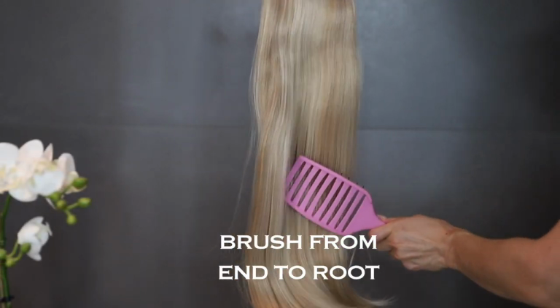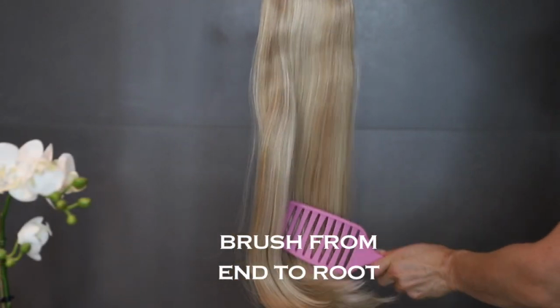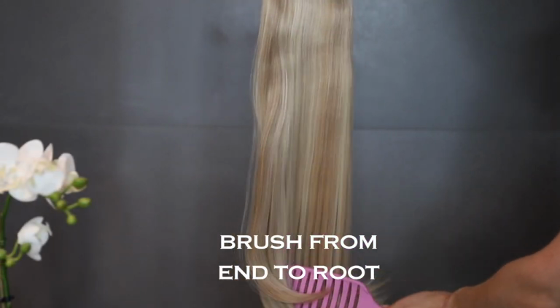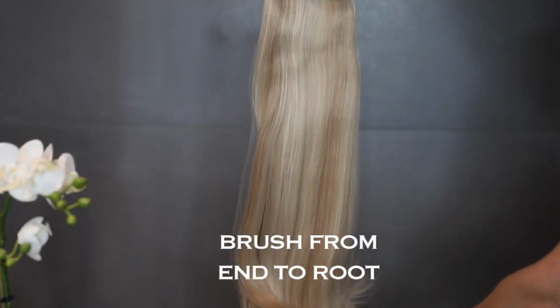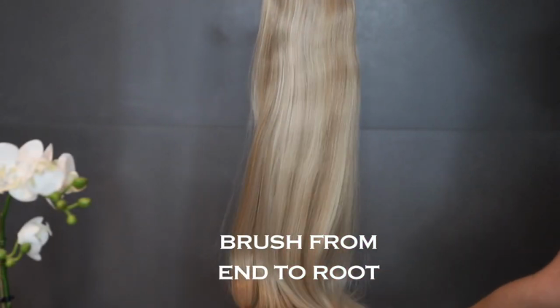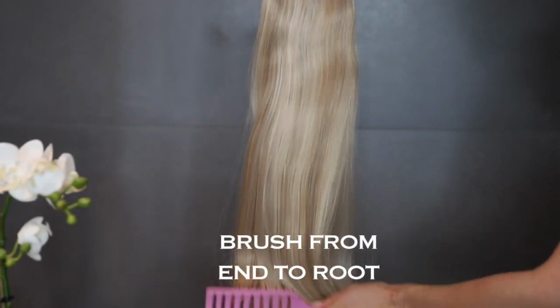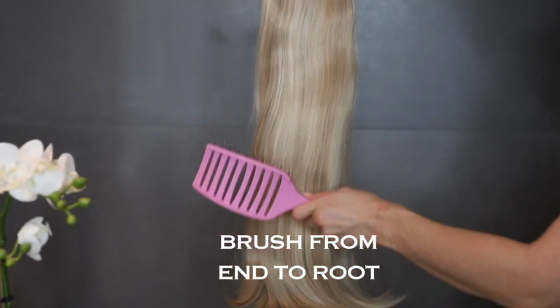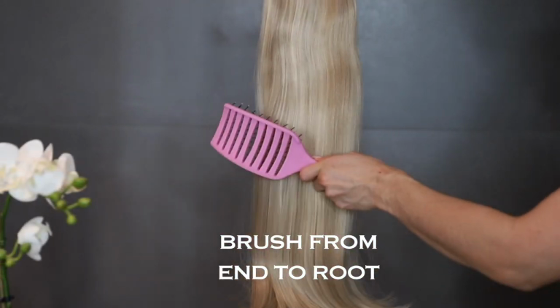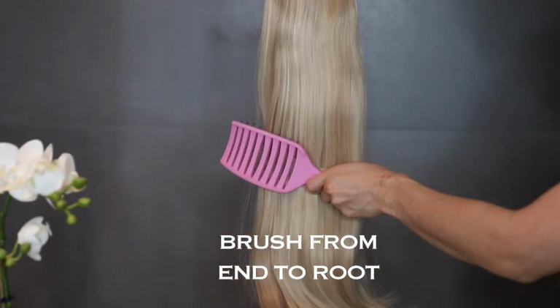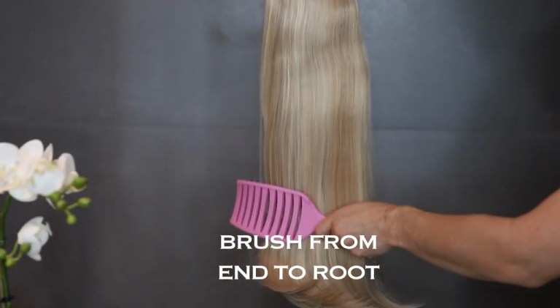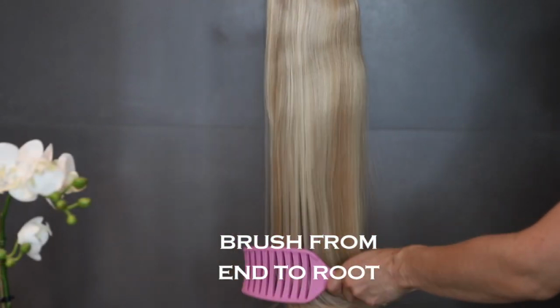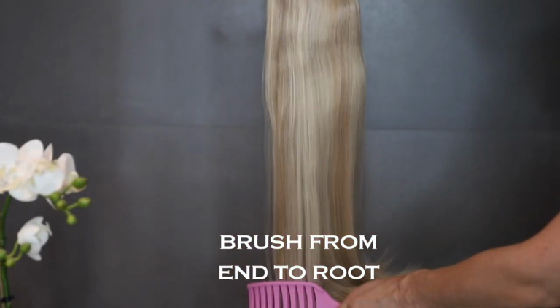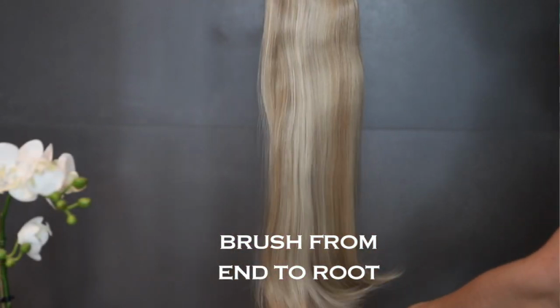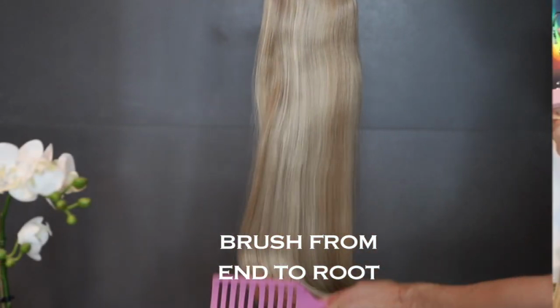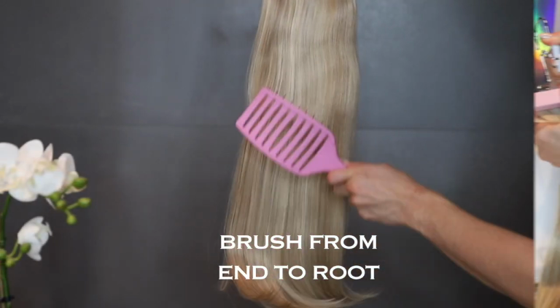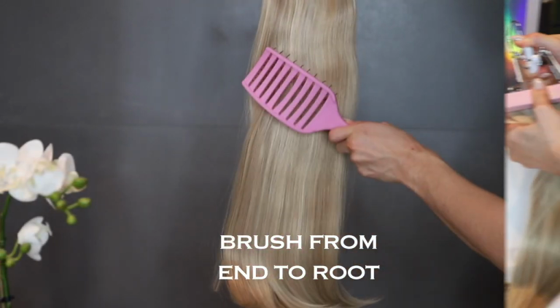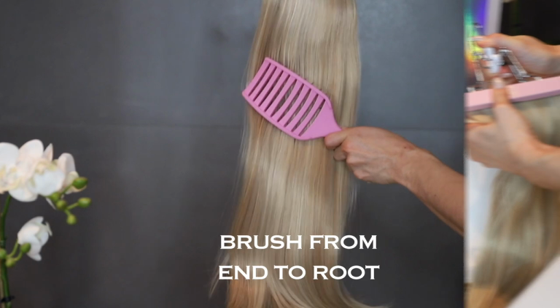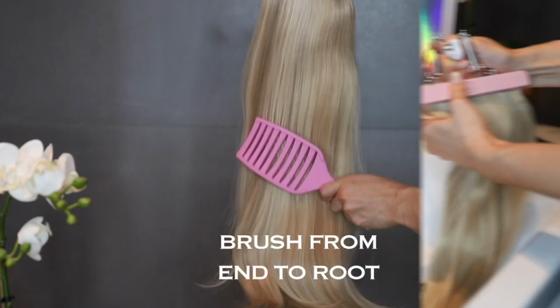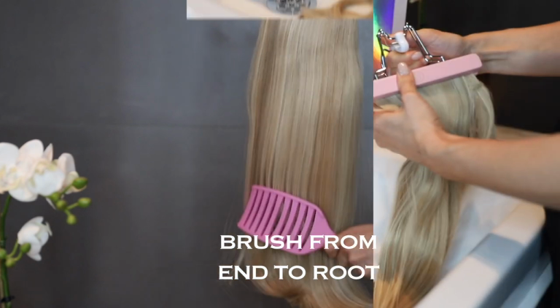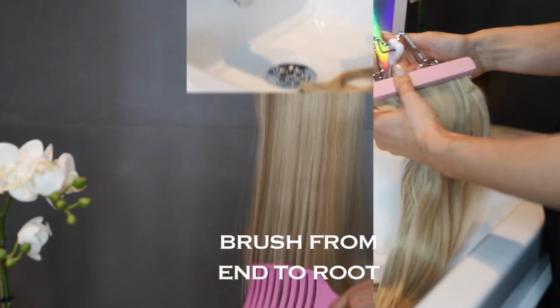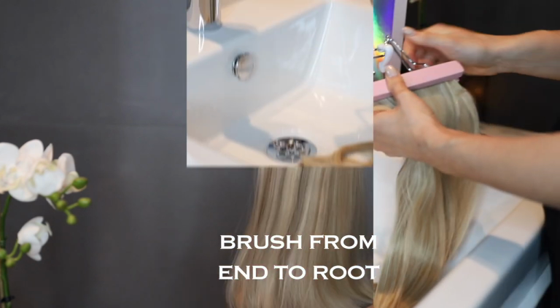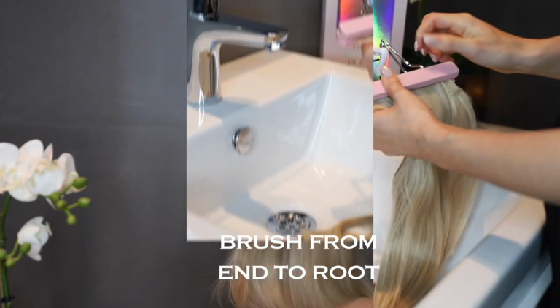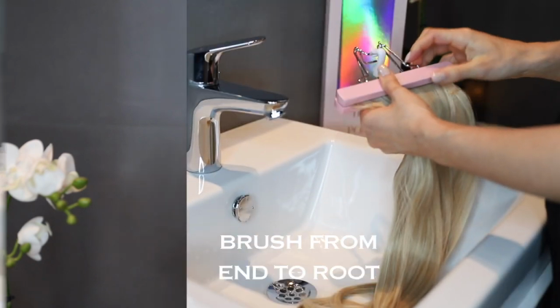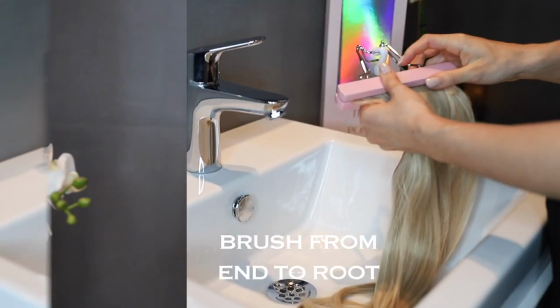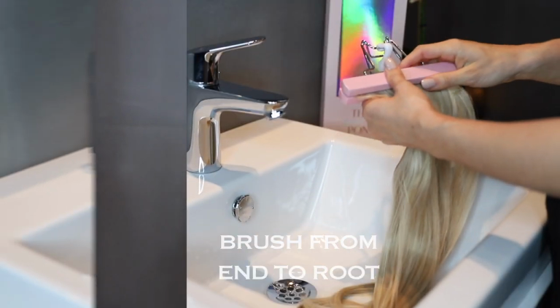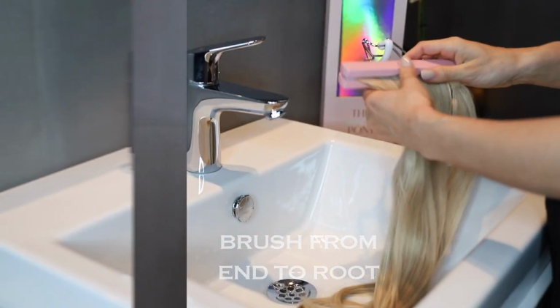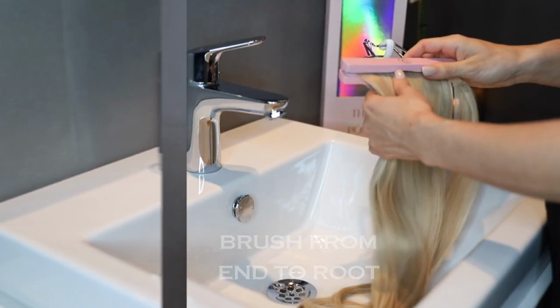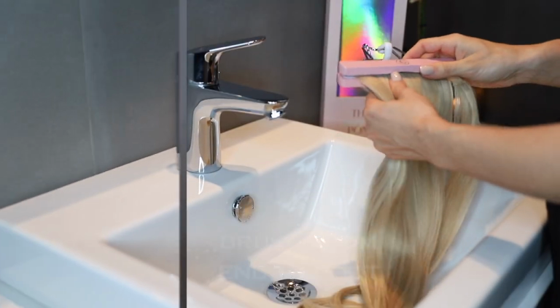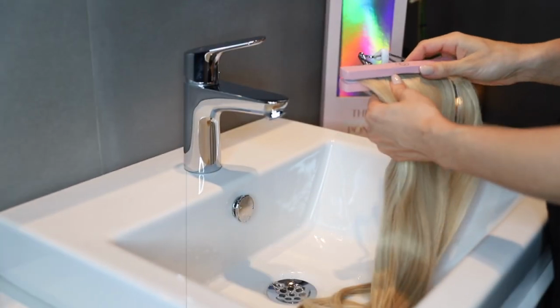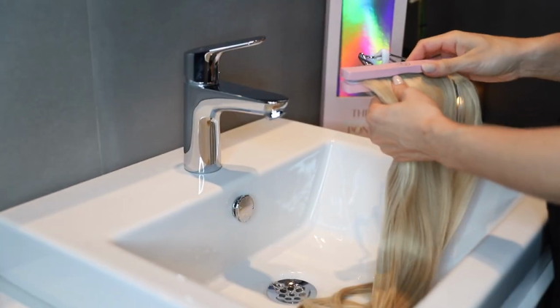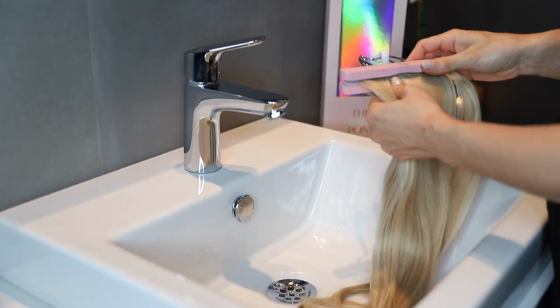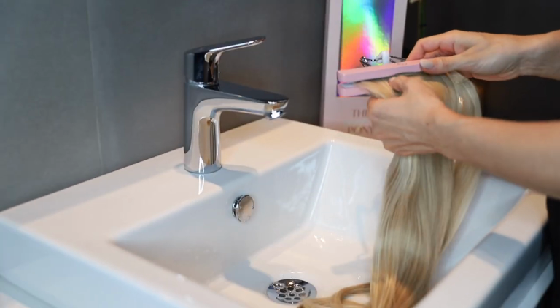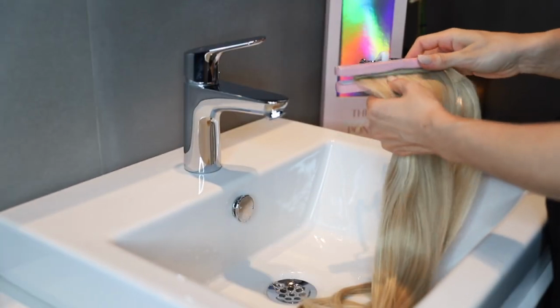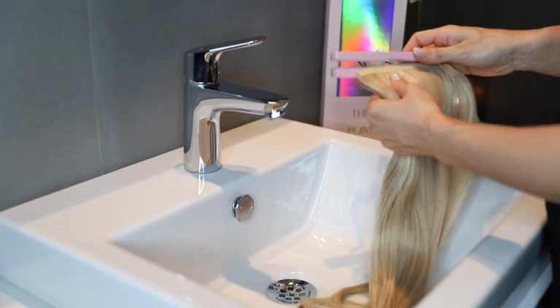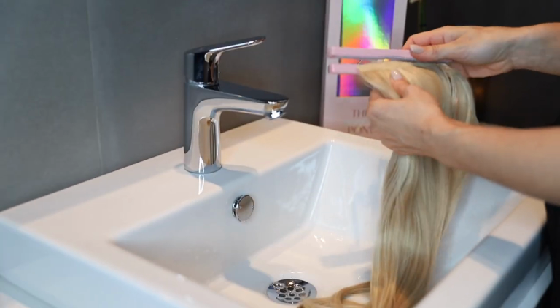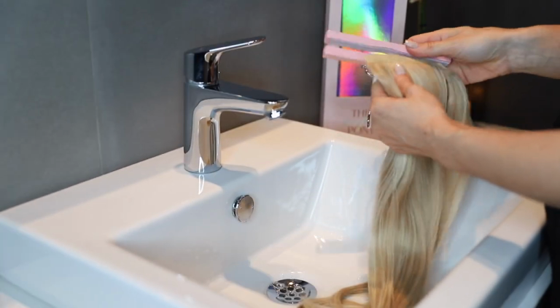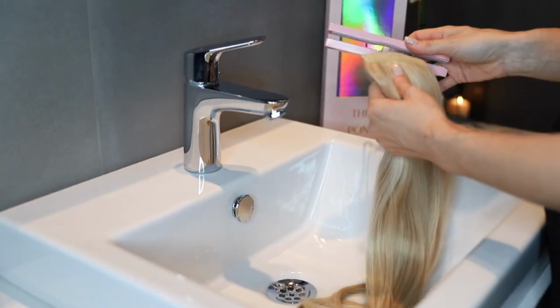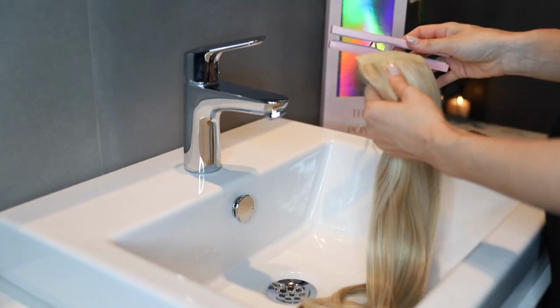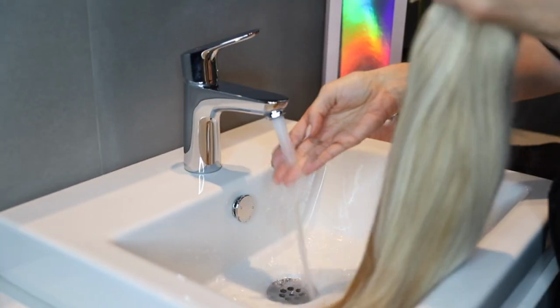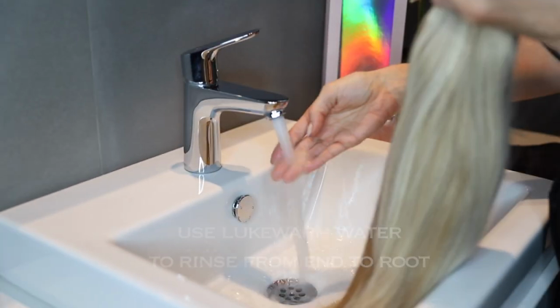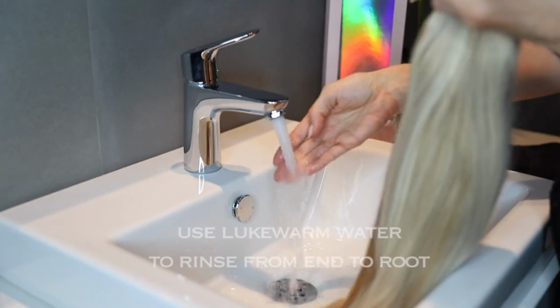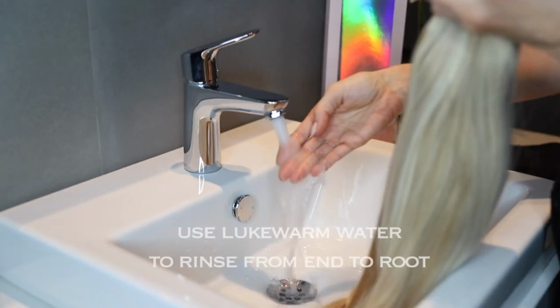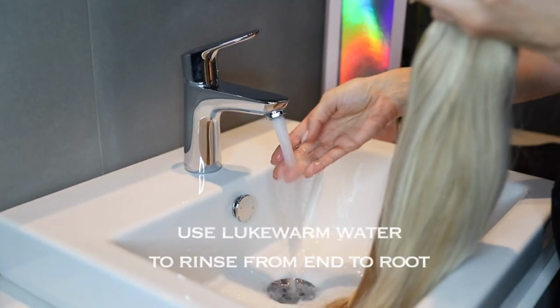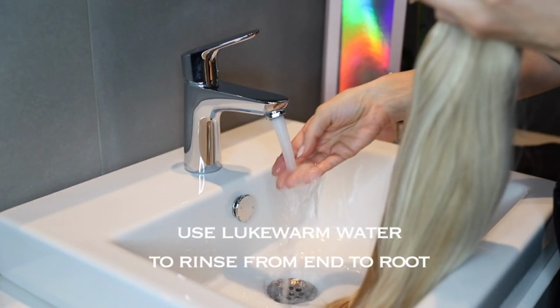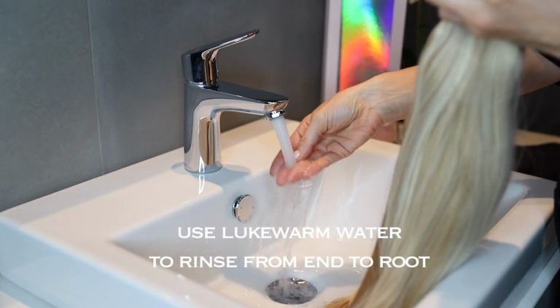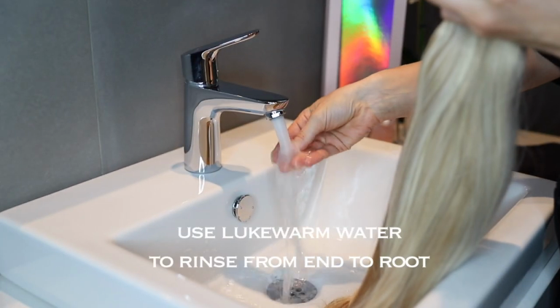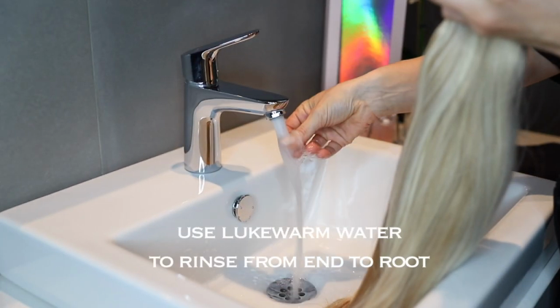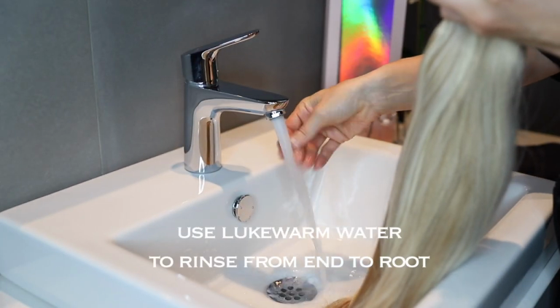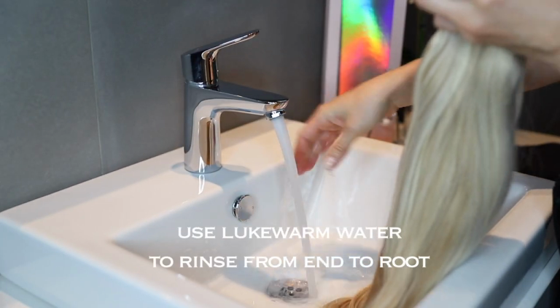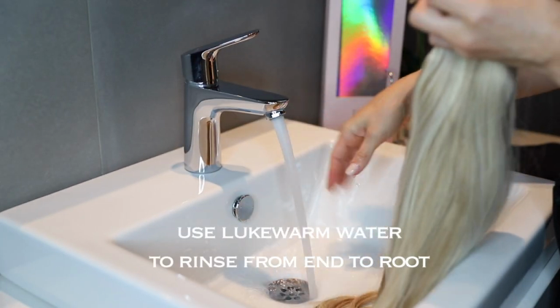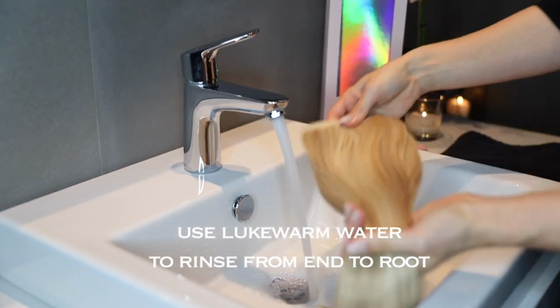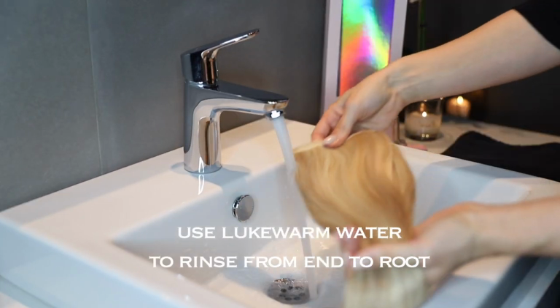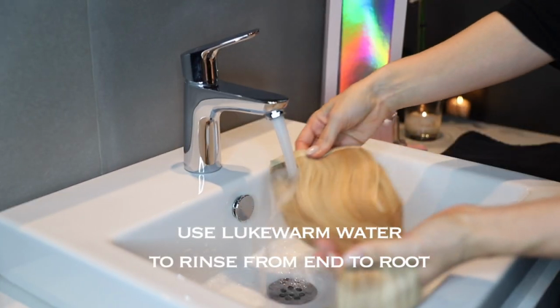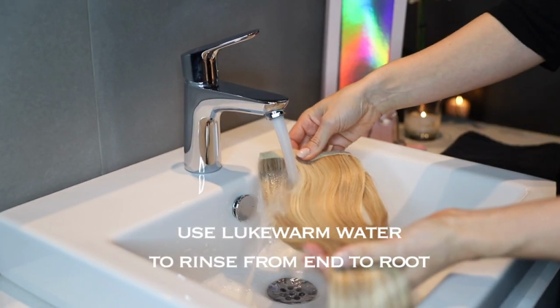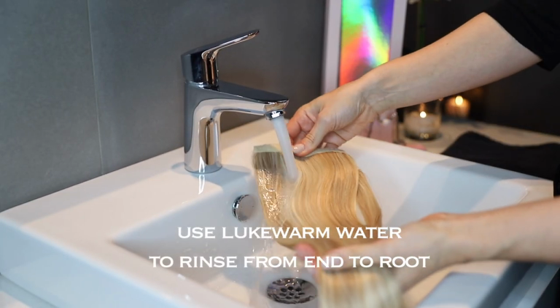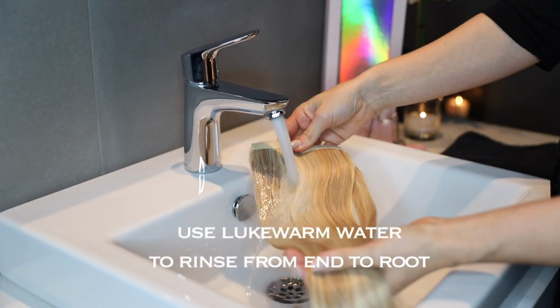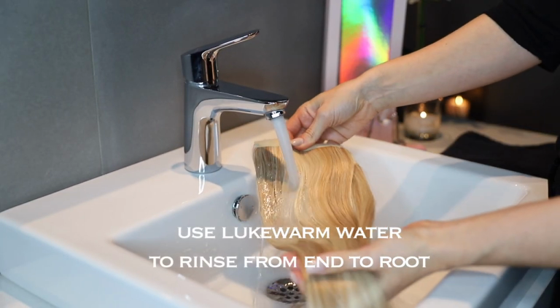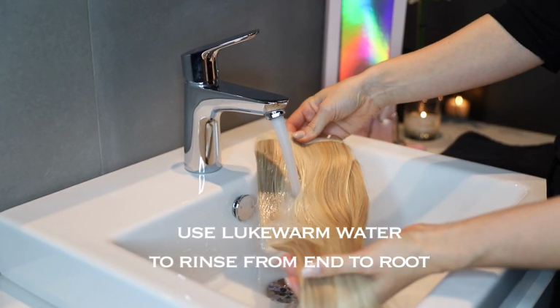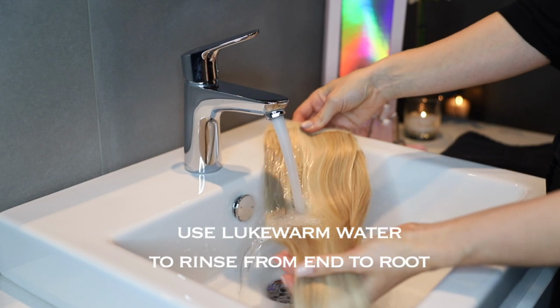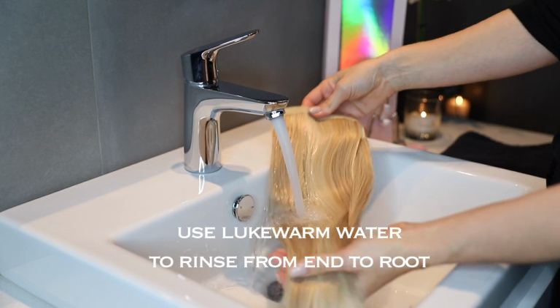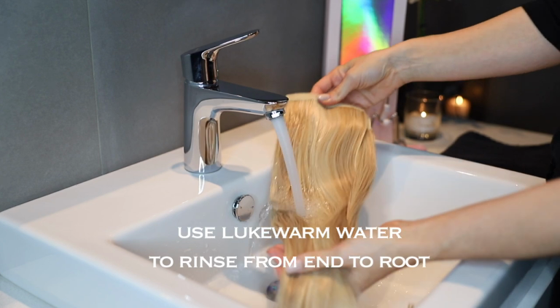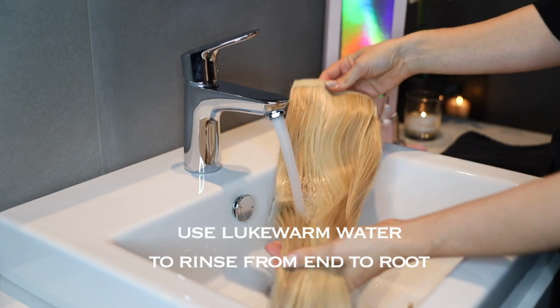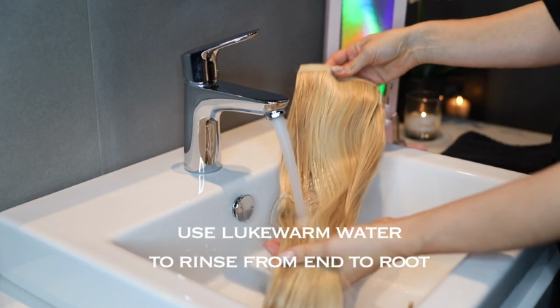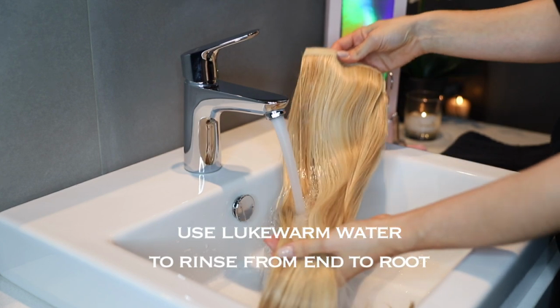Start by brushing the hair from end to root. Now use lukewarm water to rinse the hair from ends to root.